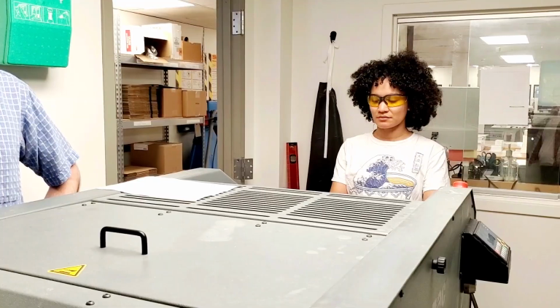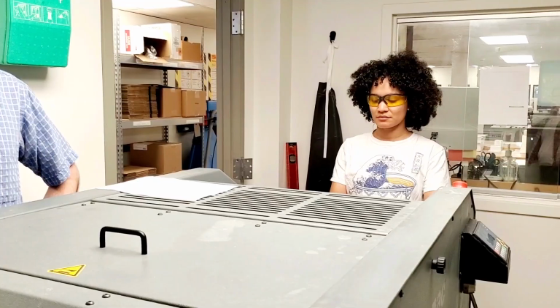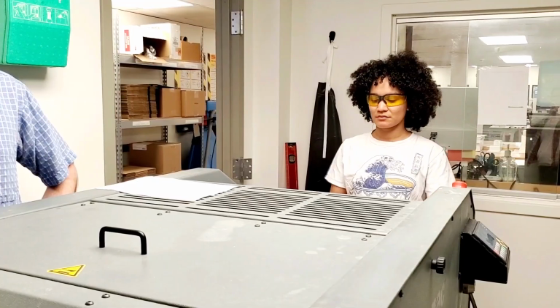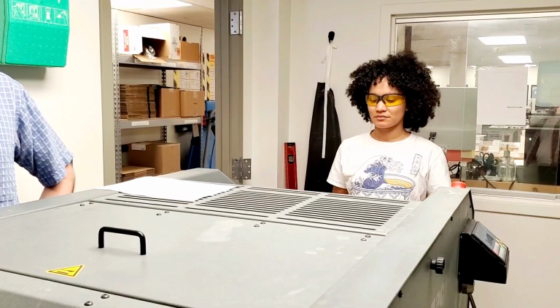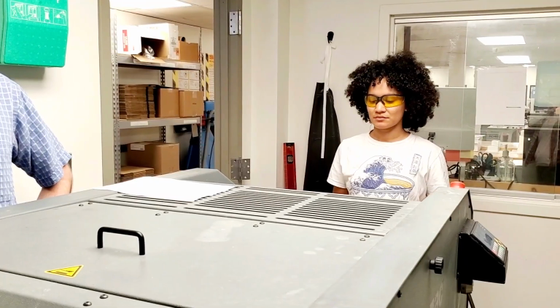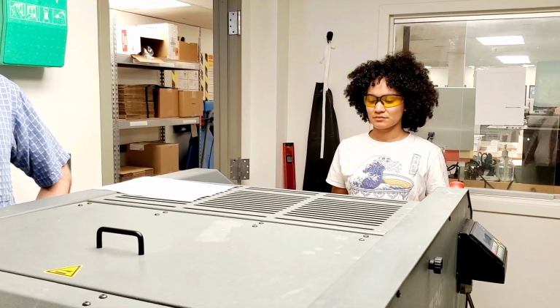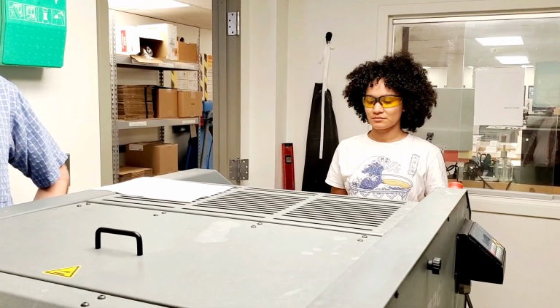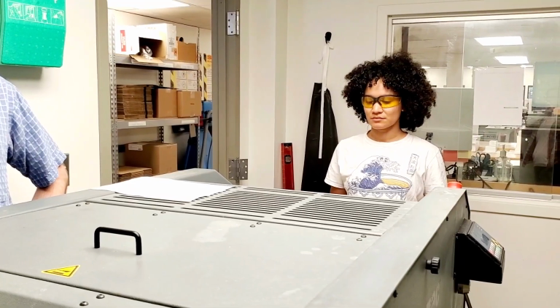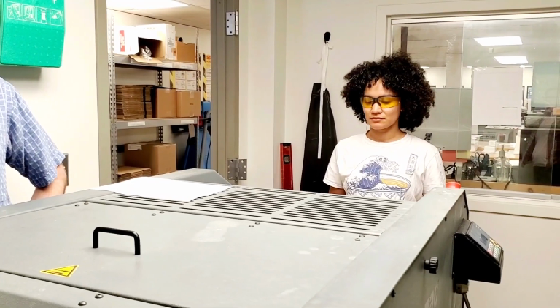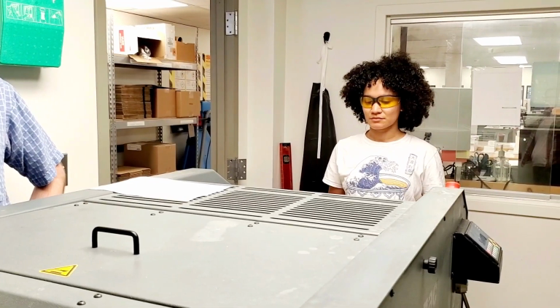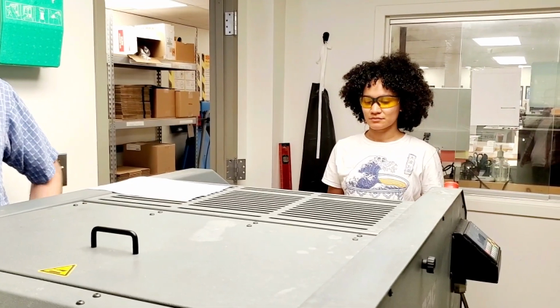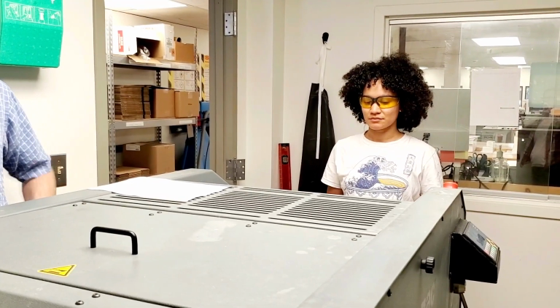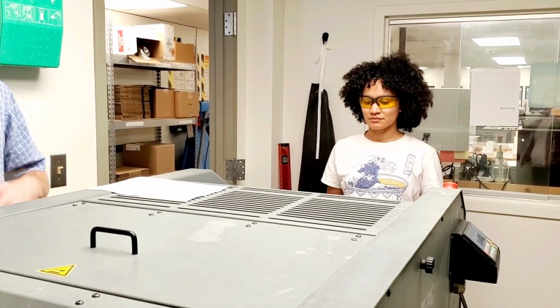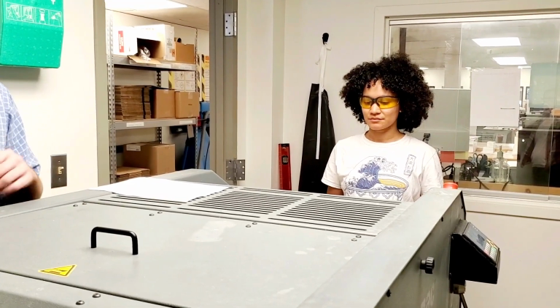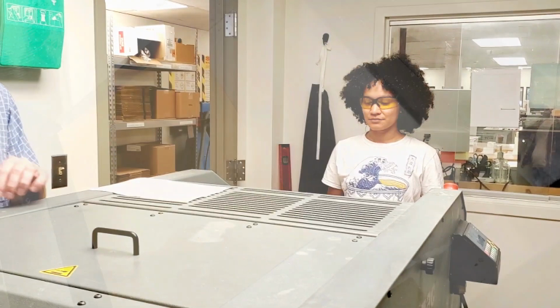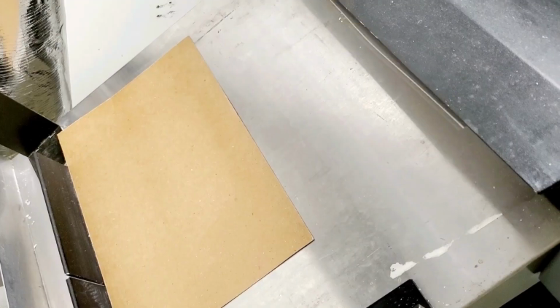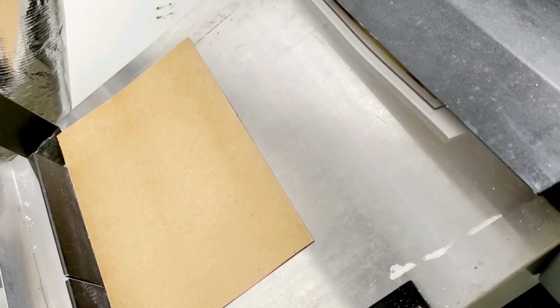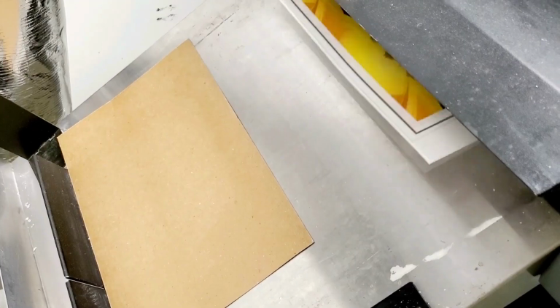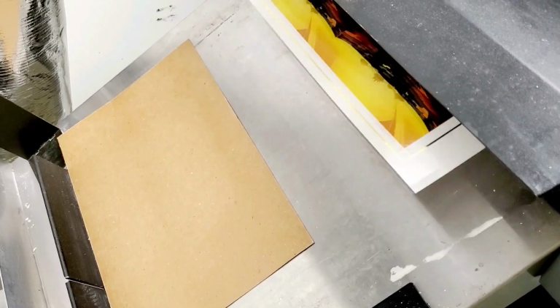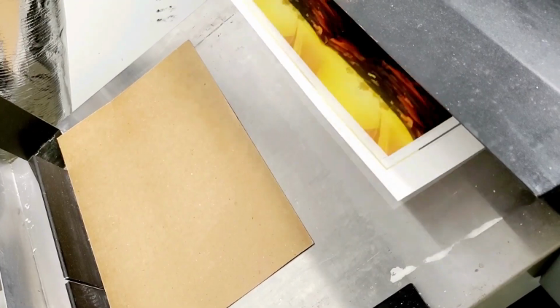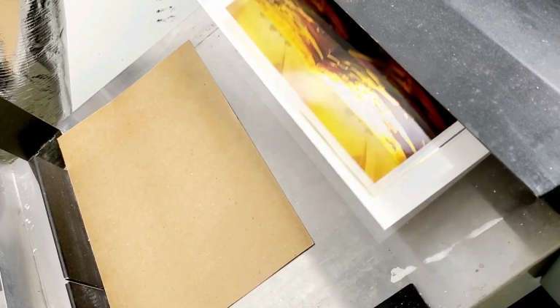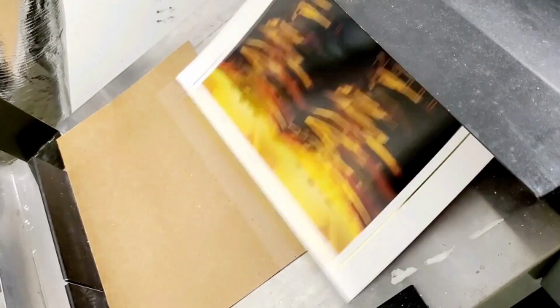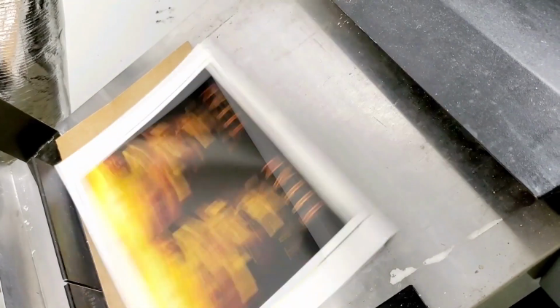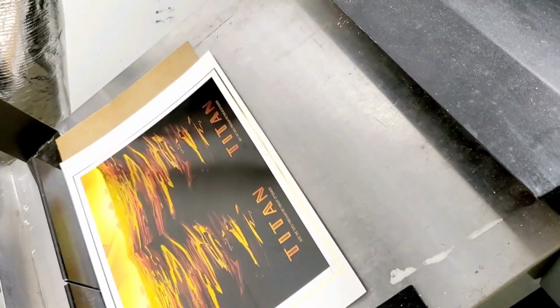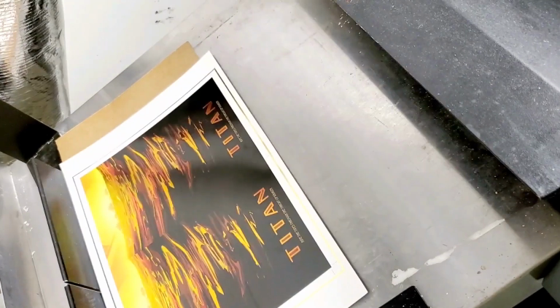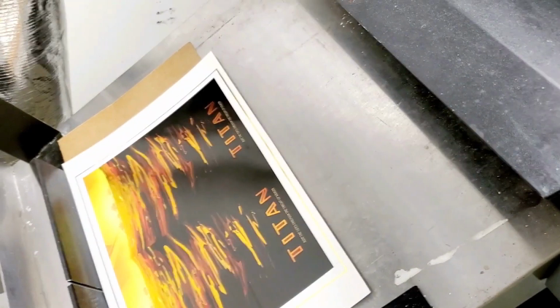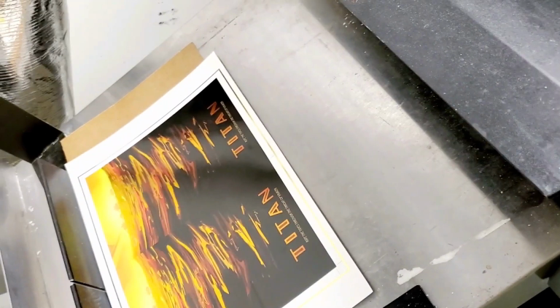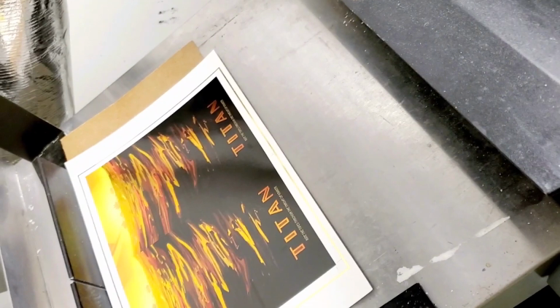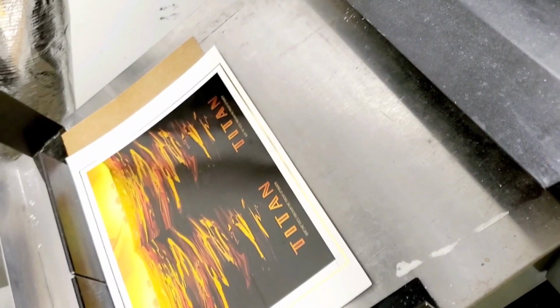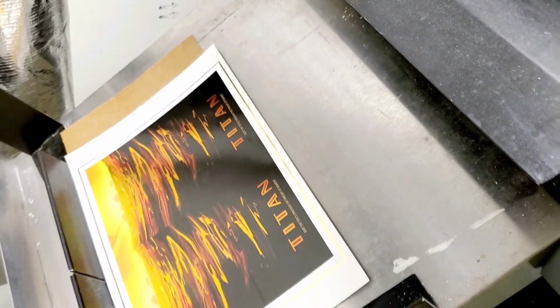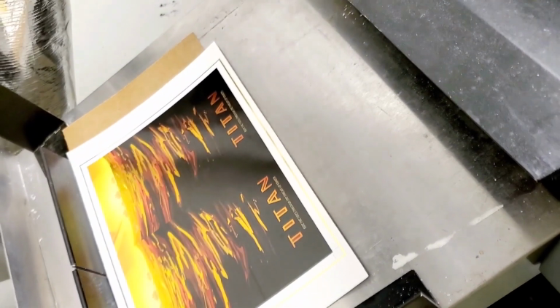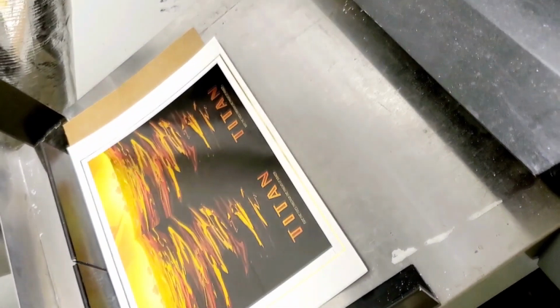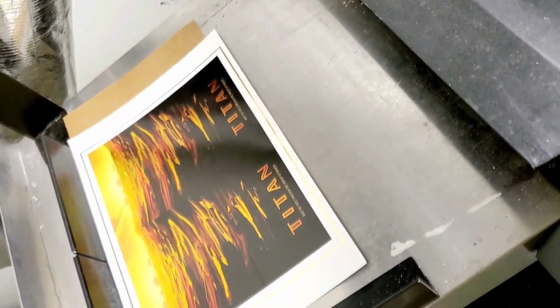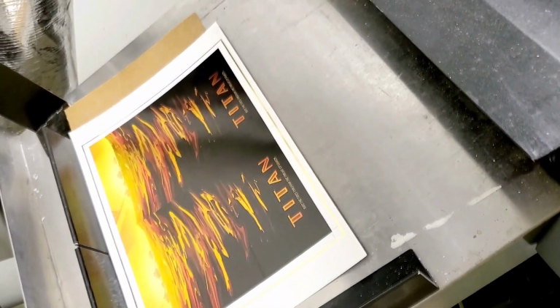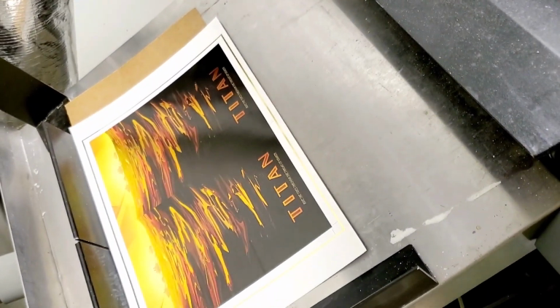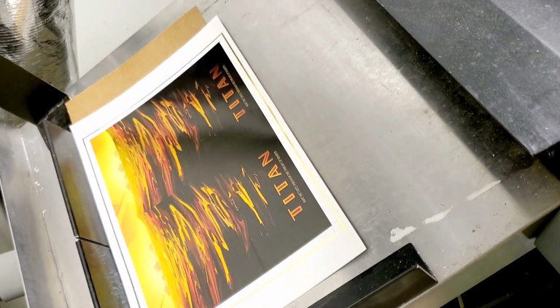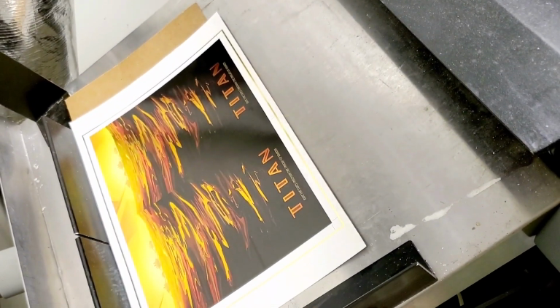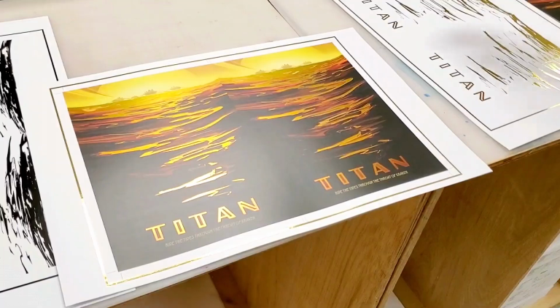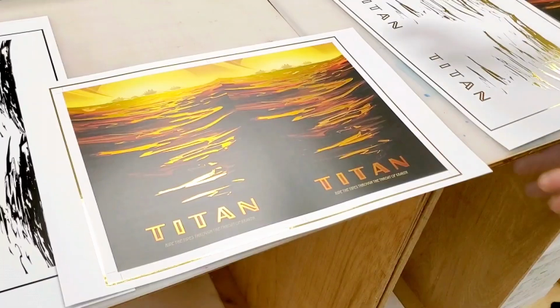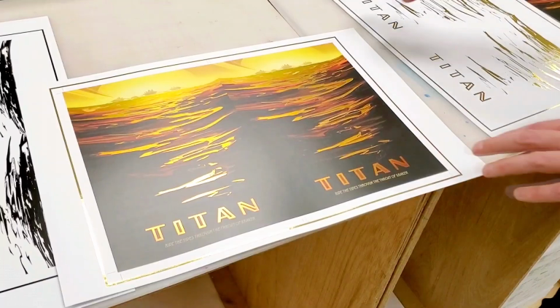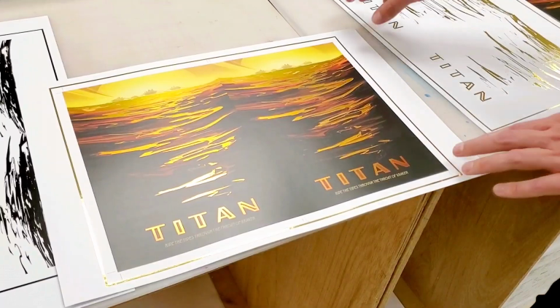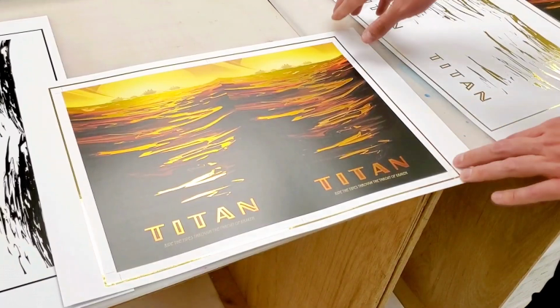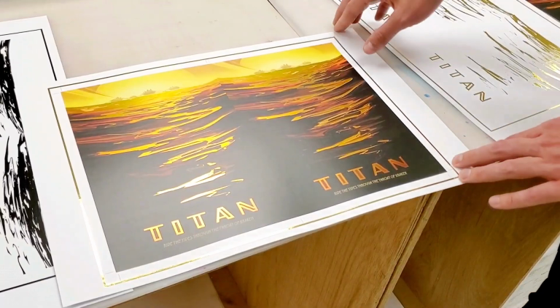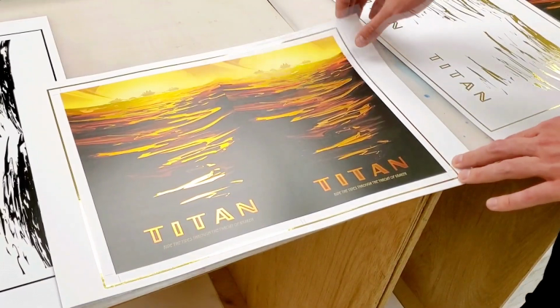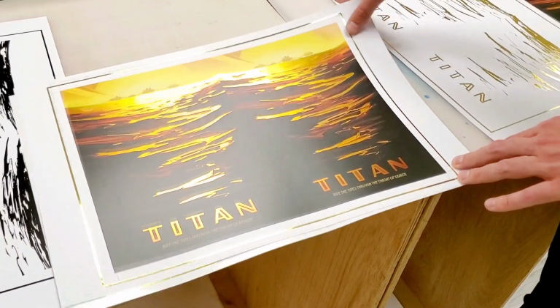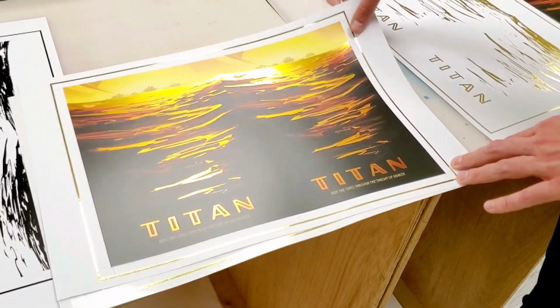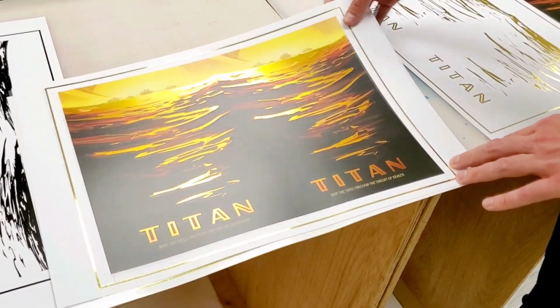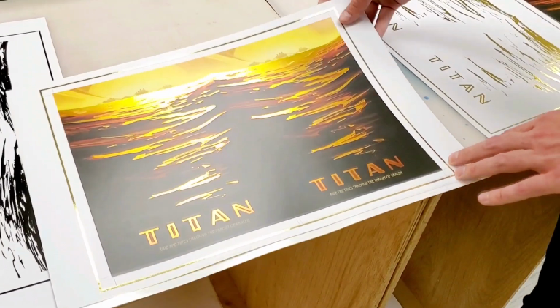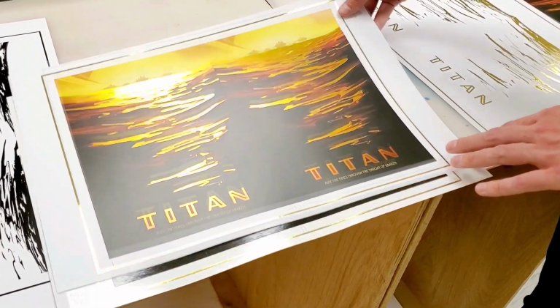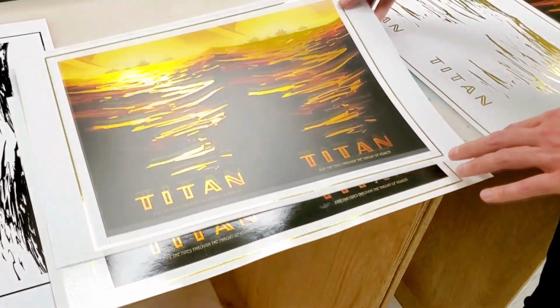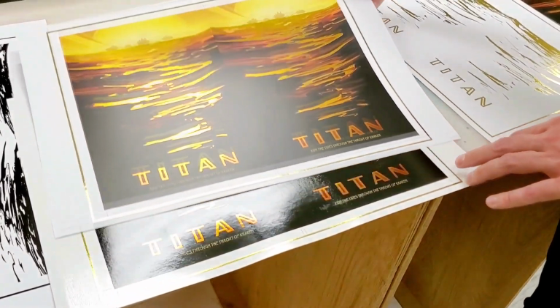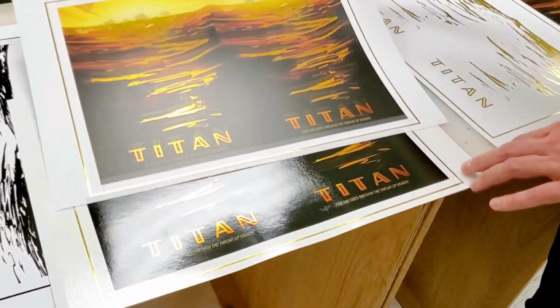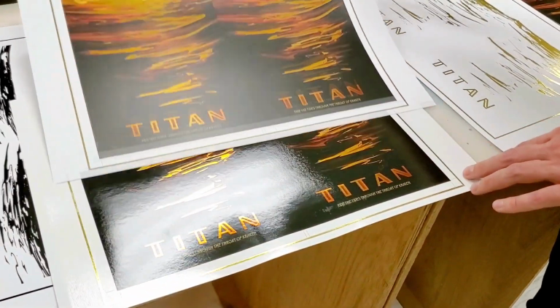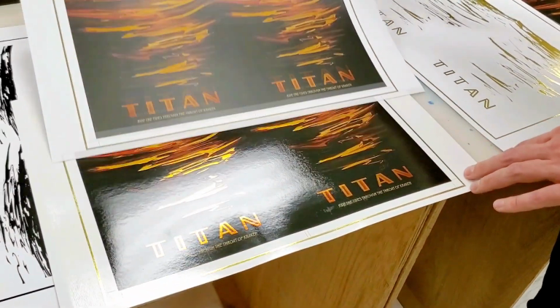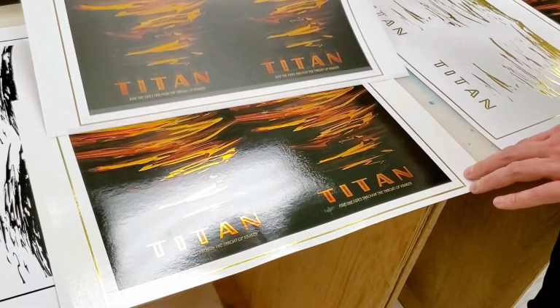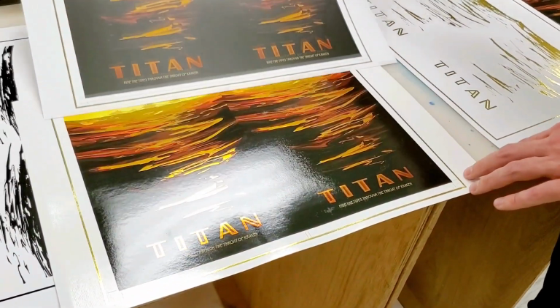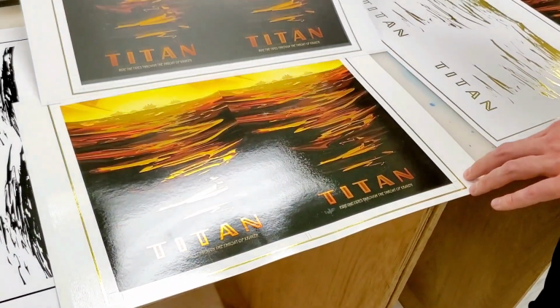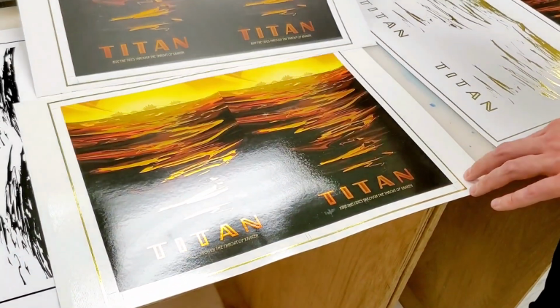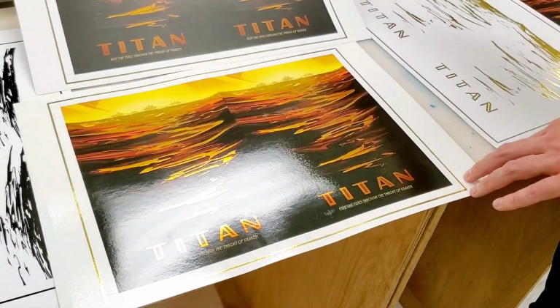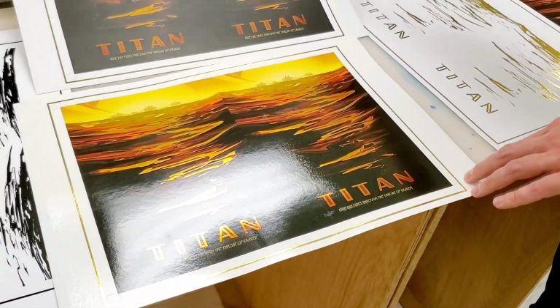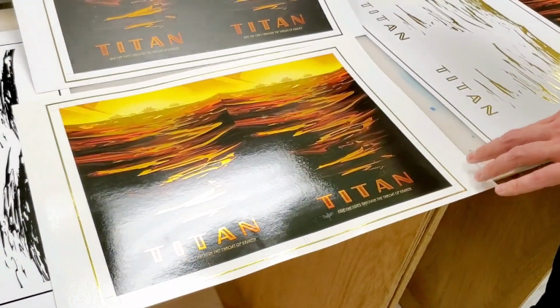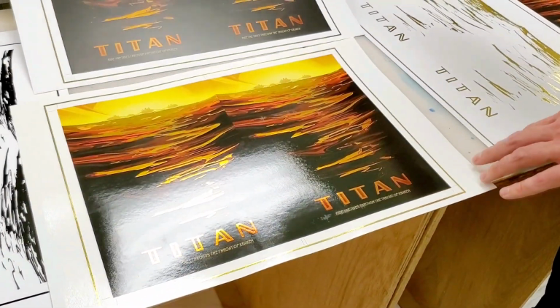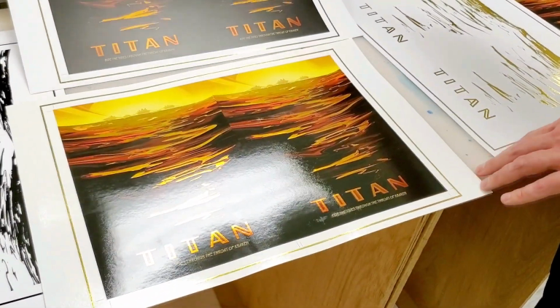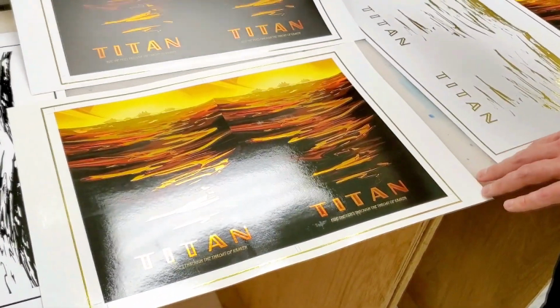For a final touch, we bring the printed piece to our UV coater, forming a shiny, scratch-resistant layer that brings out the best of the color and protects the finish.